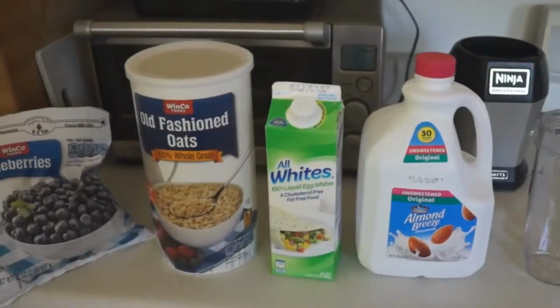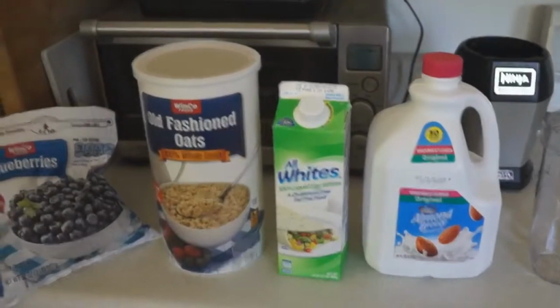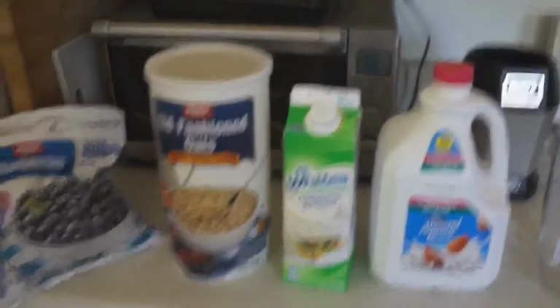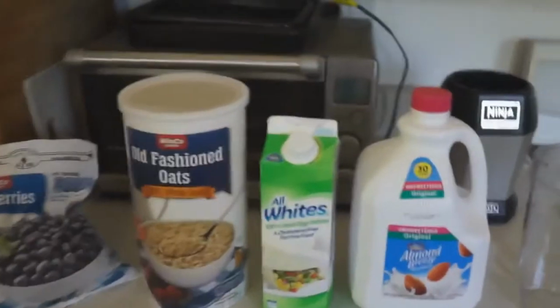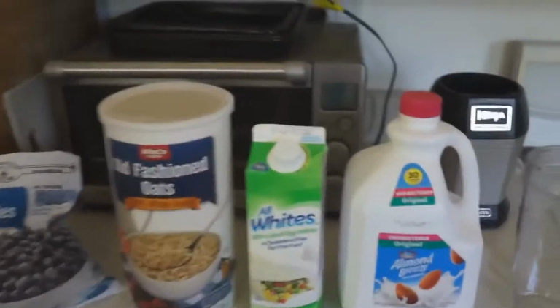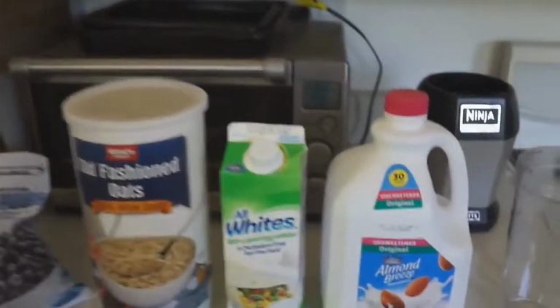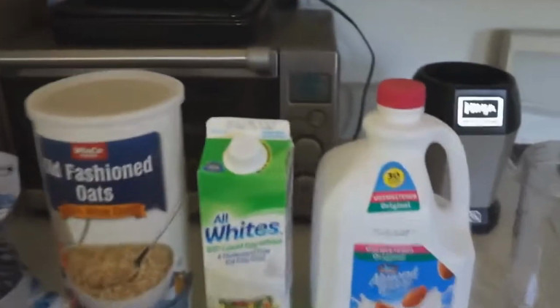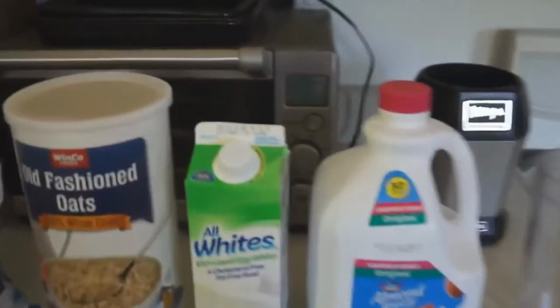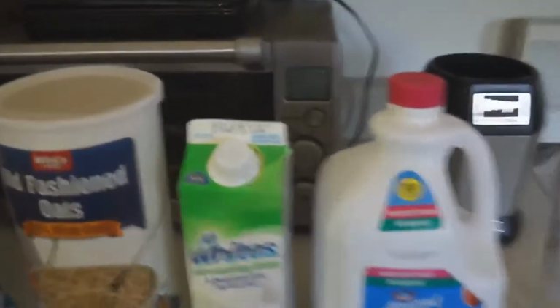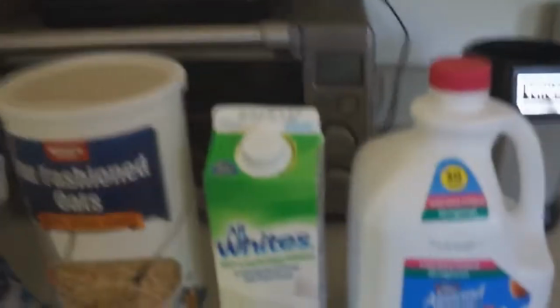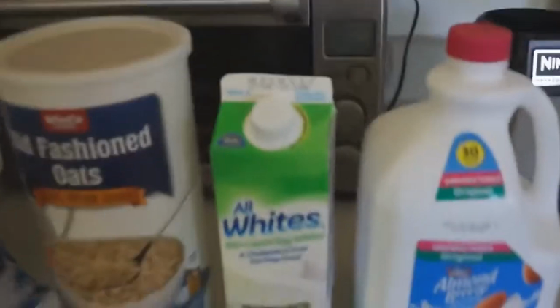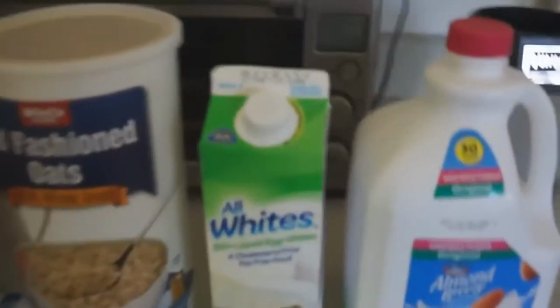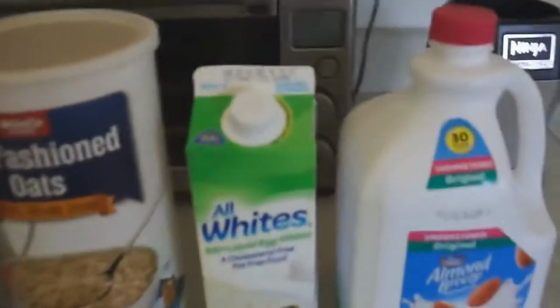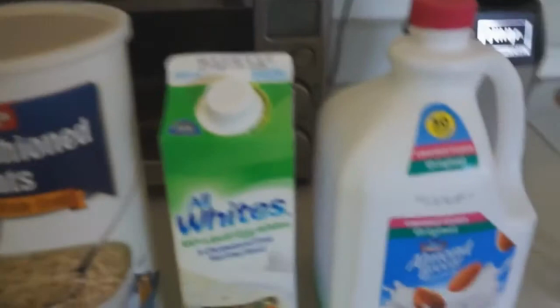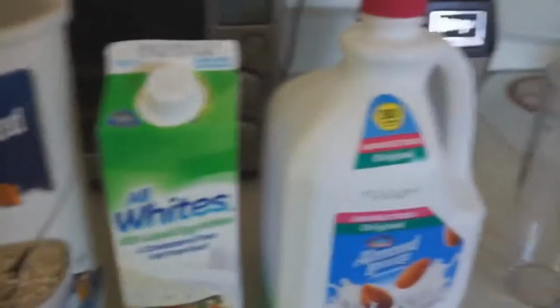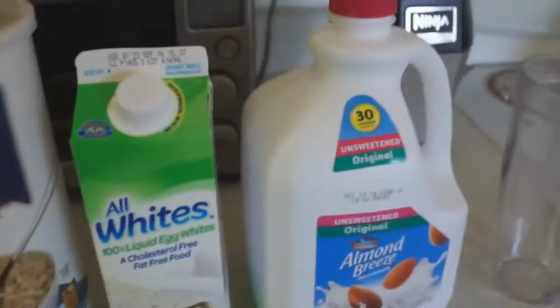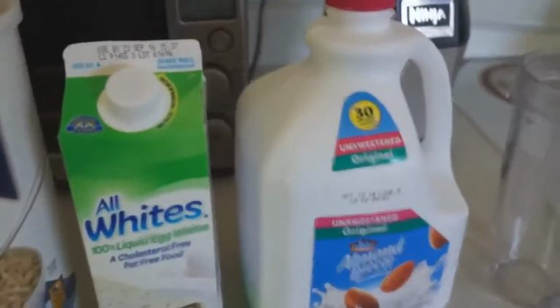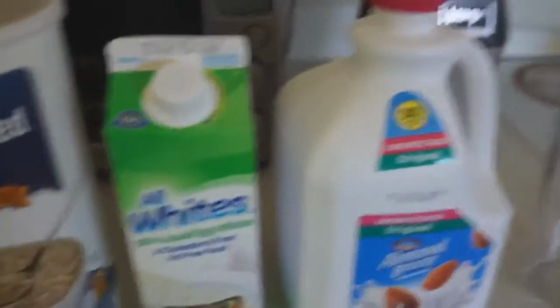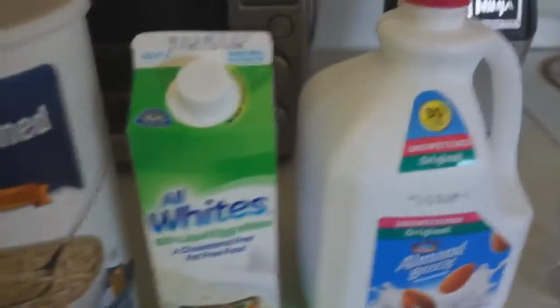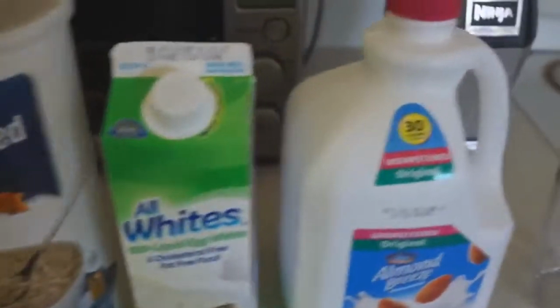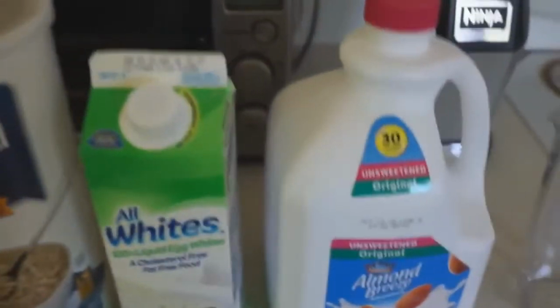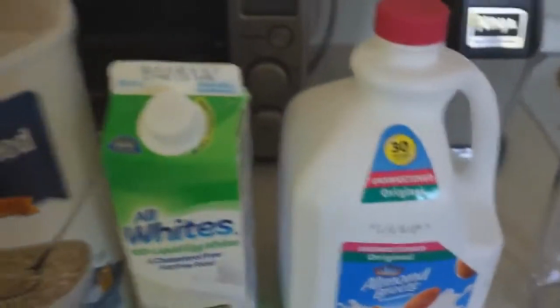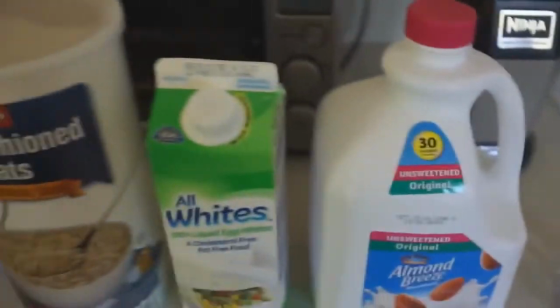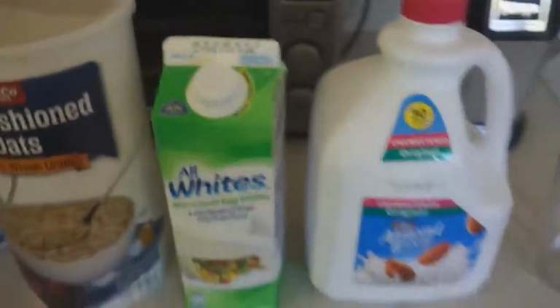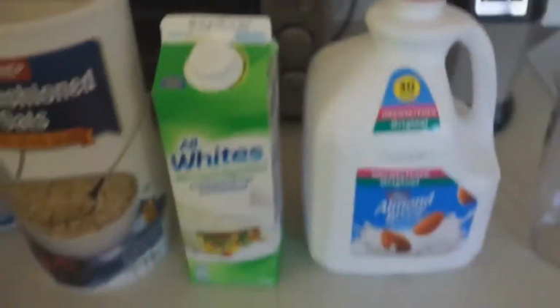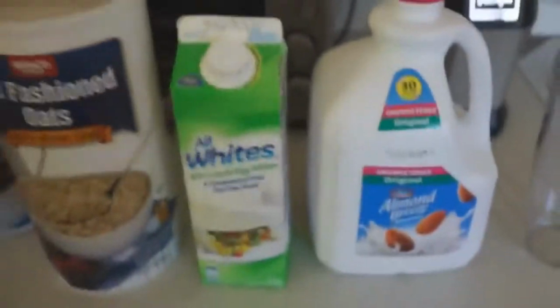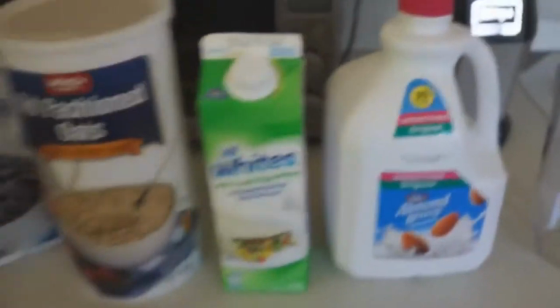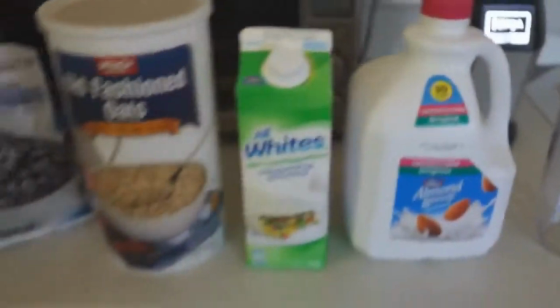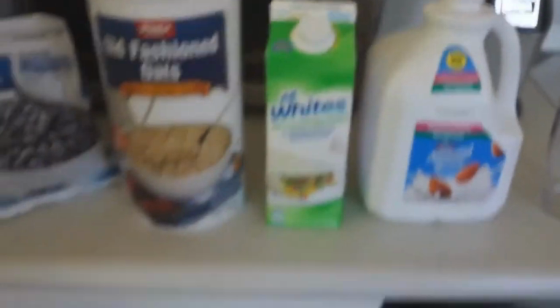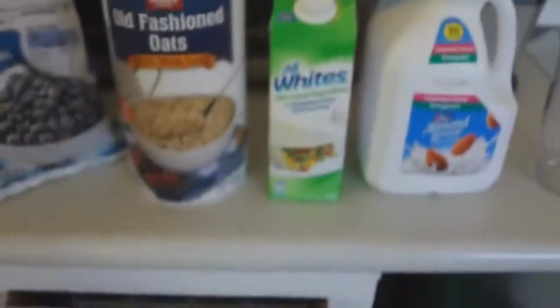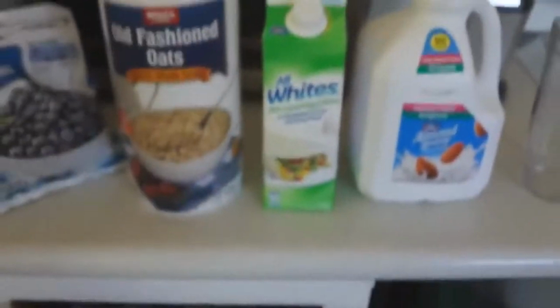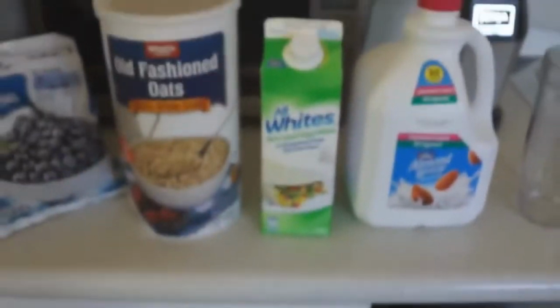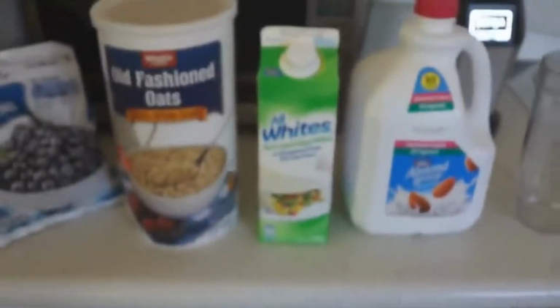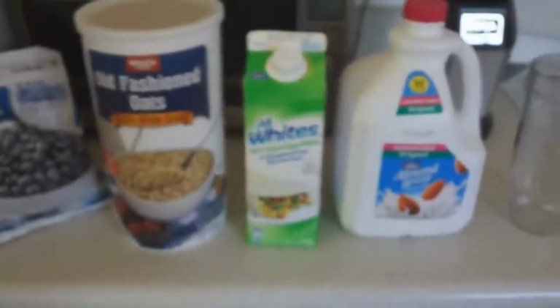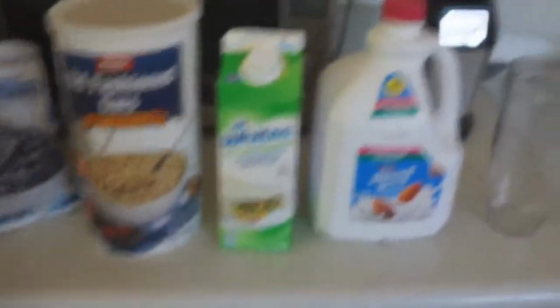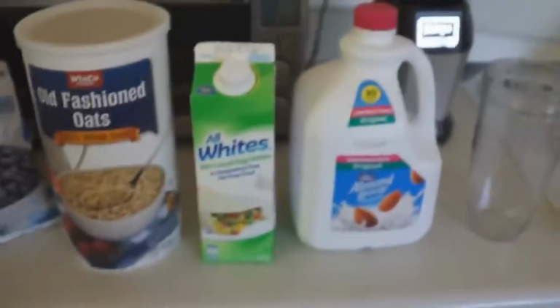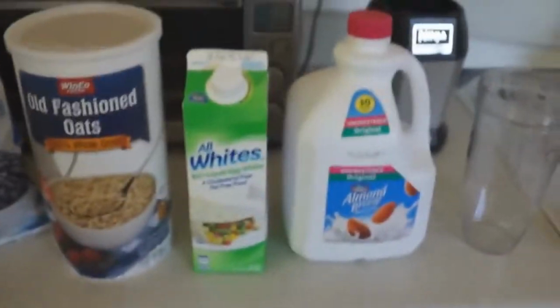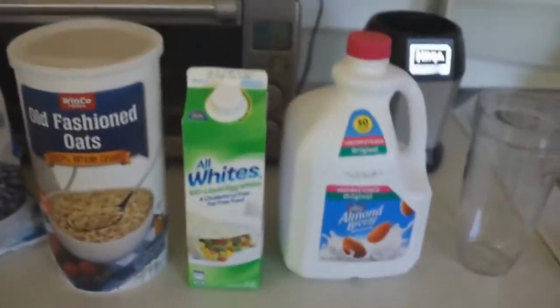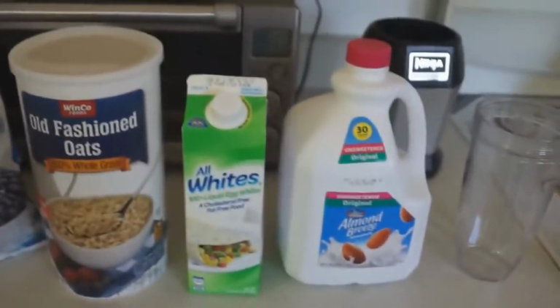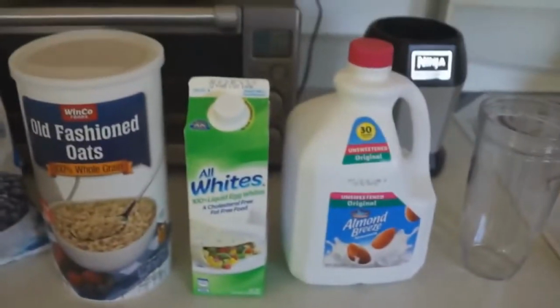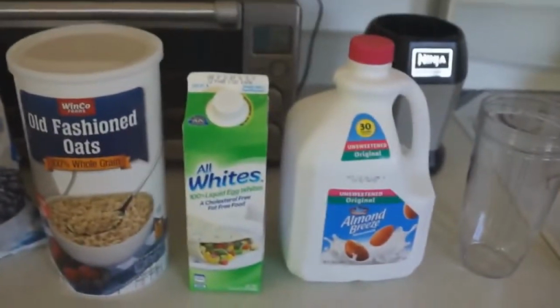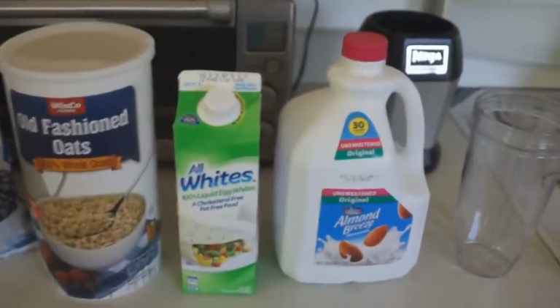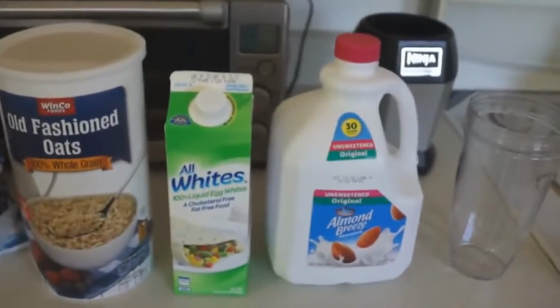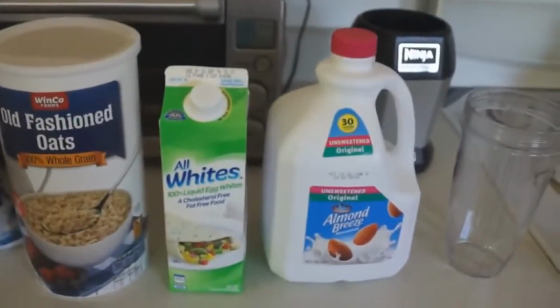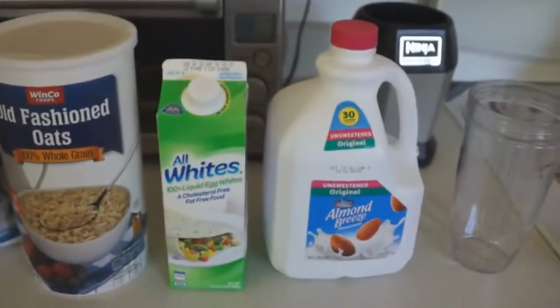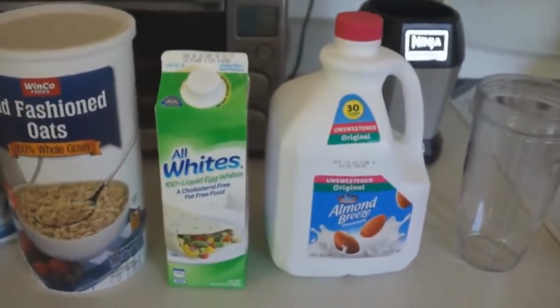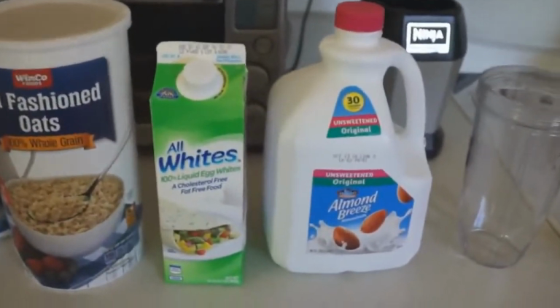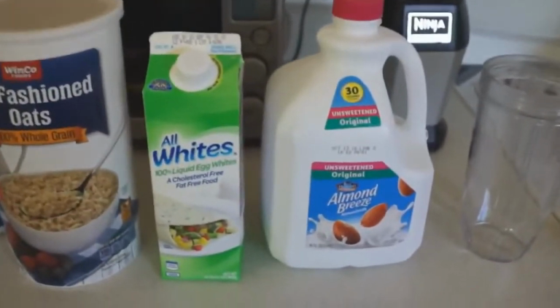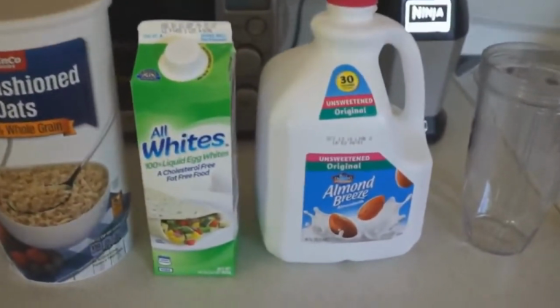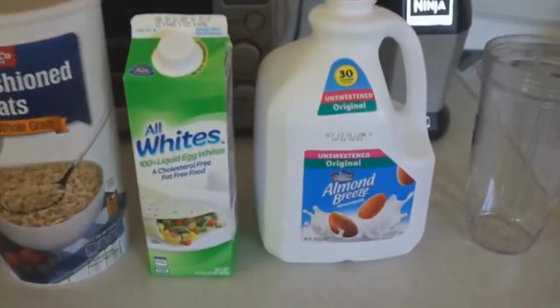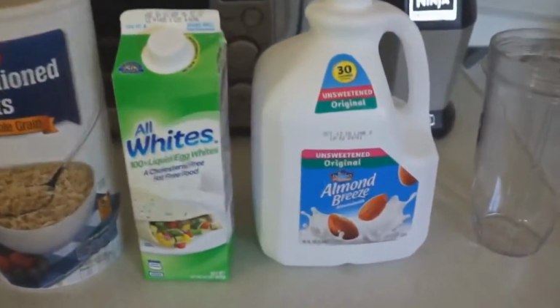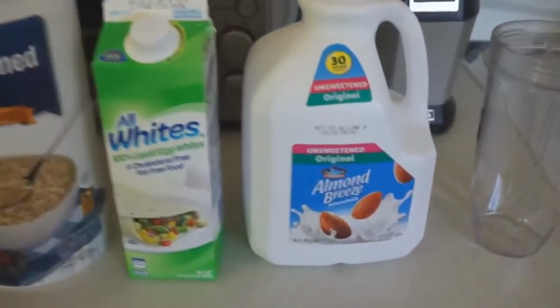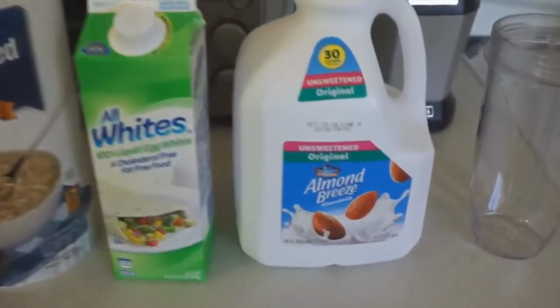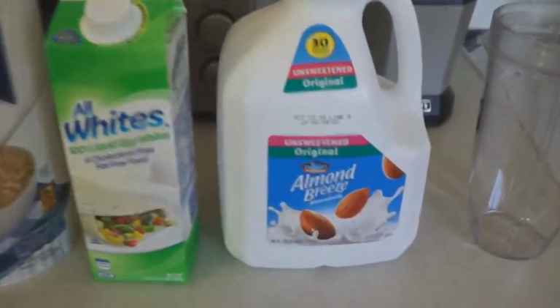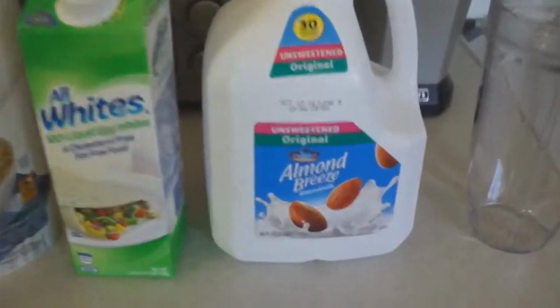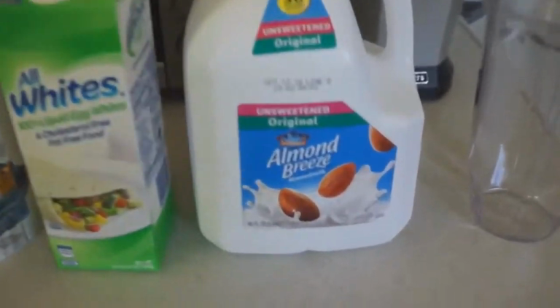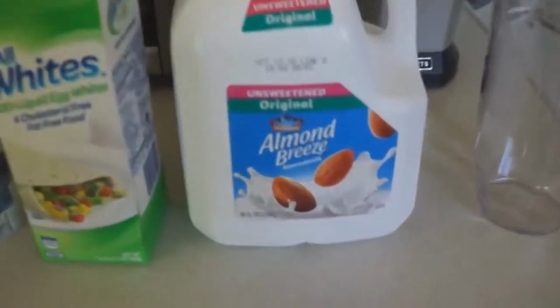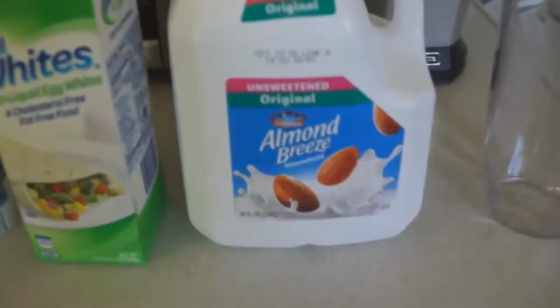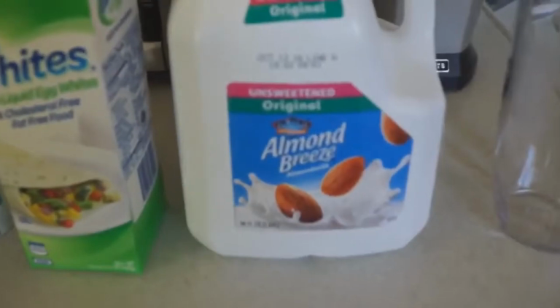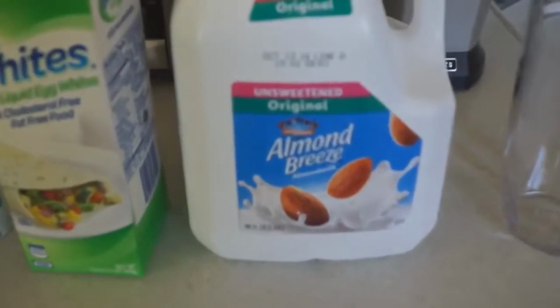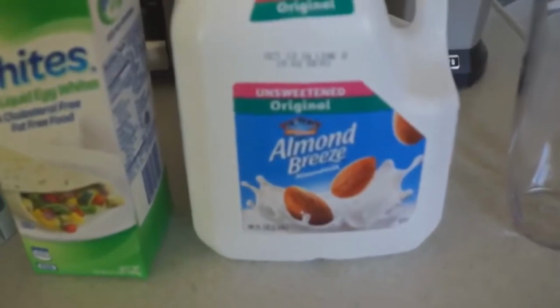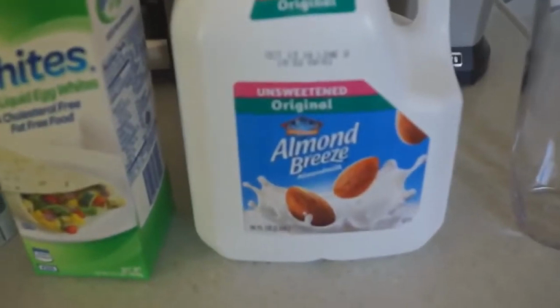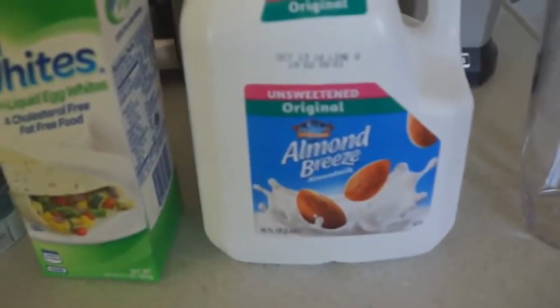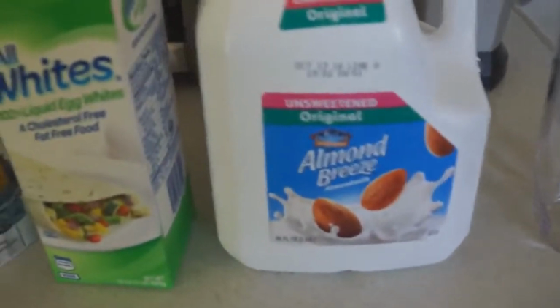So first meal, I'm going to have blueberries, oatmeal, egg whites, and almond milk. I'm going to be putting all these into a shake and blending it up.